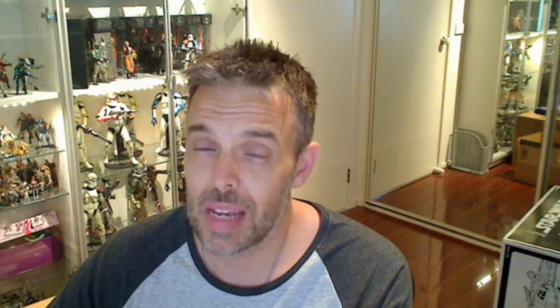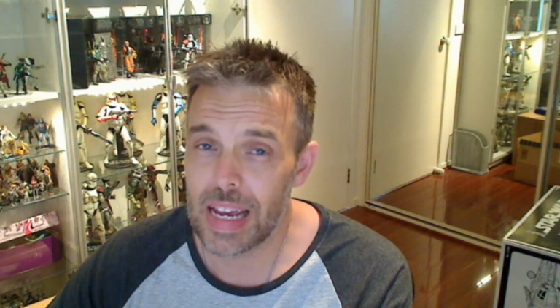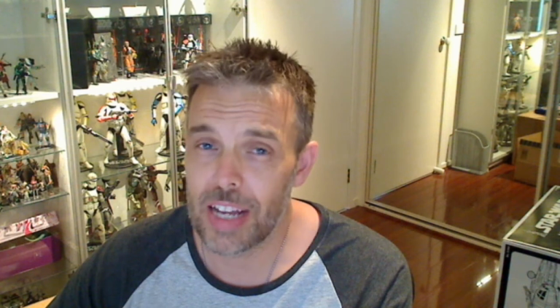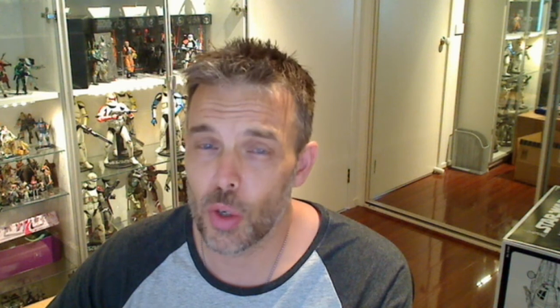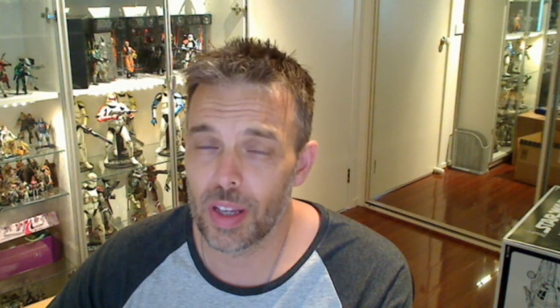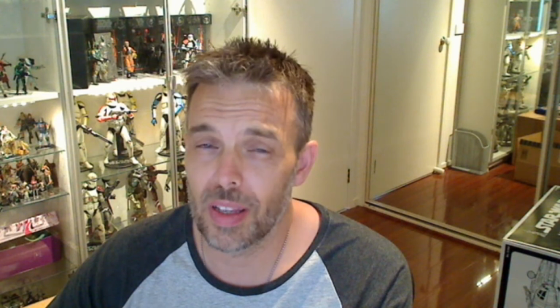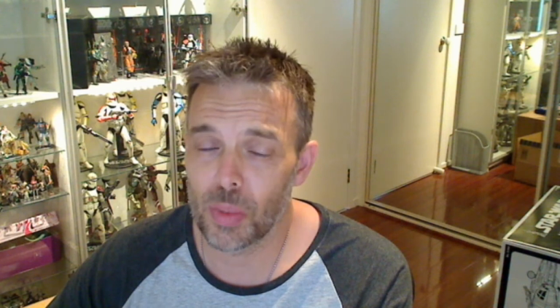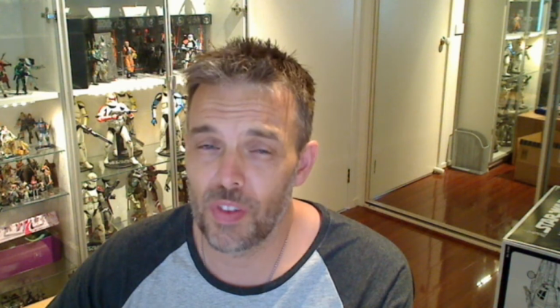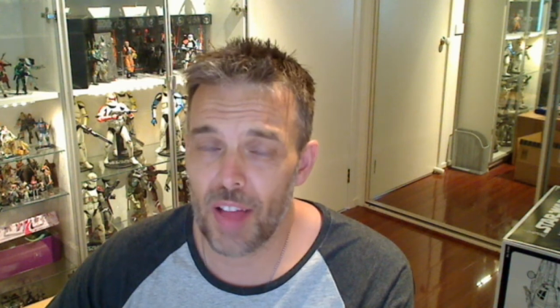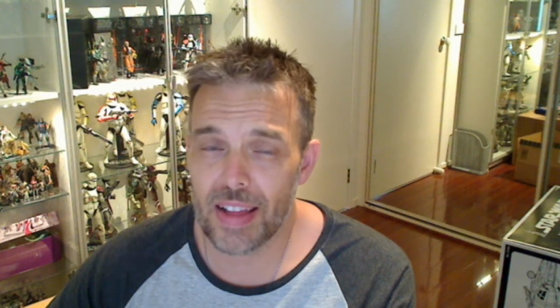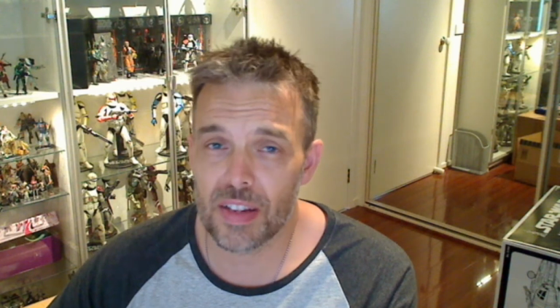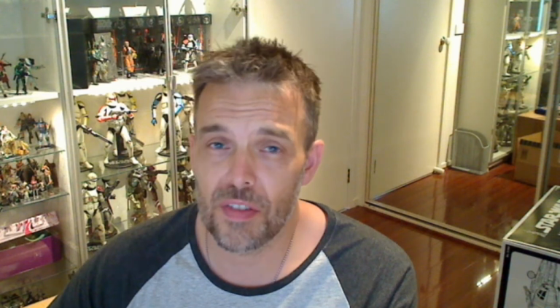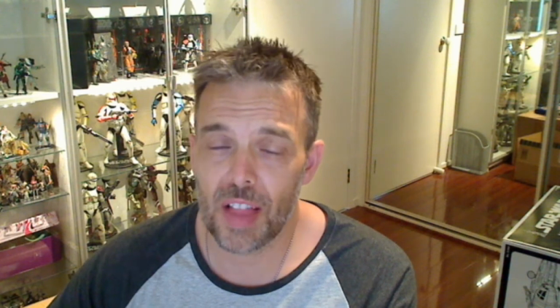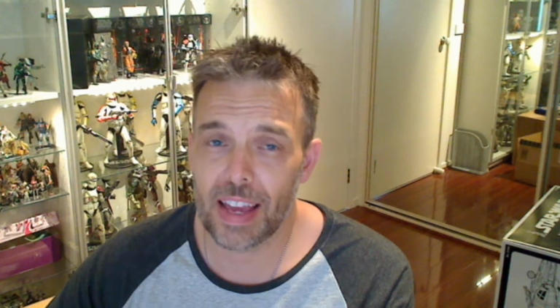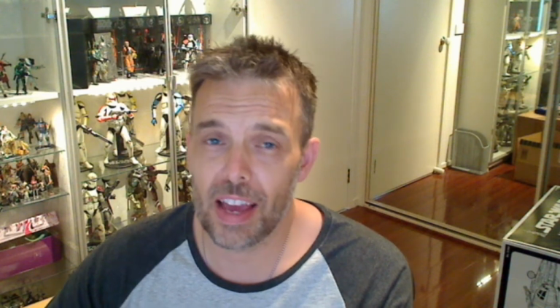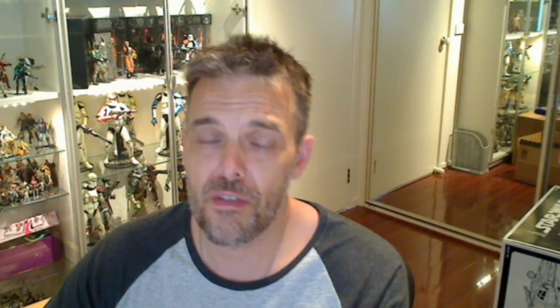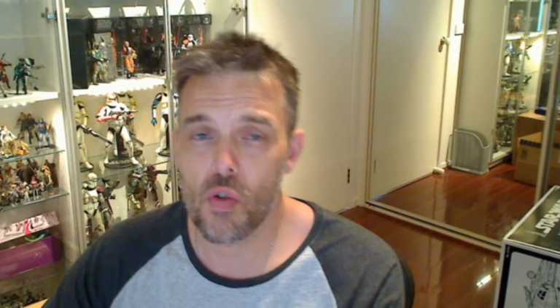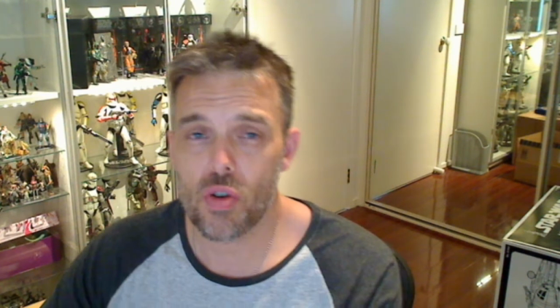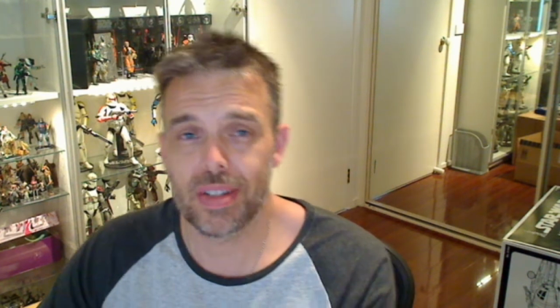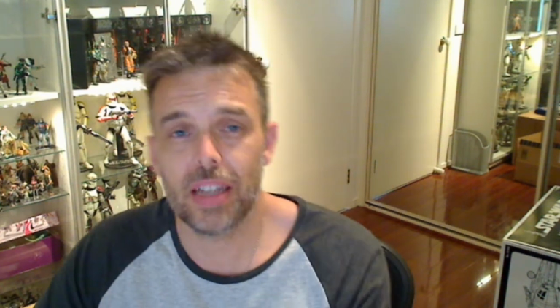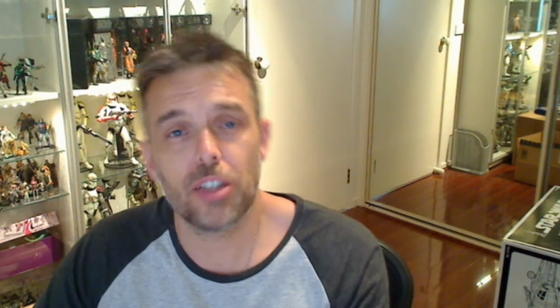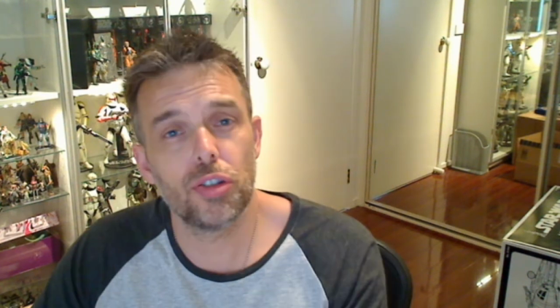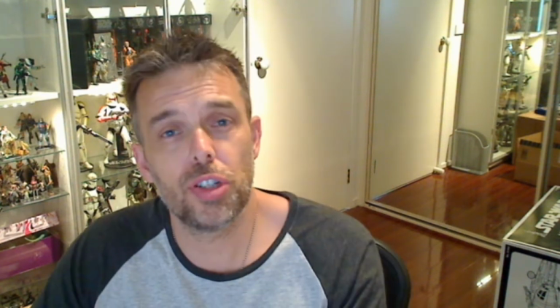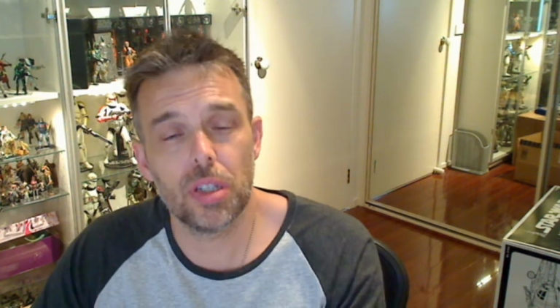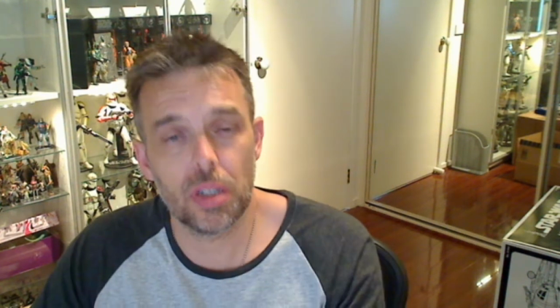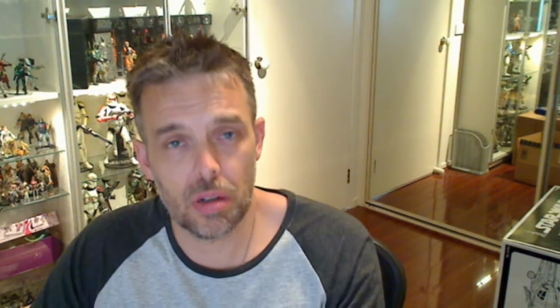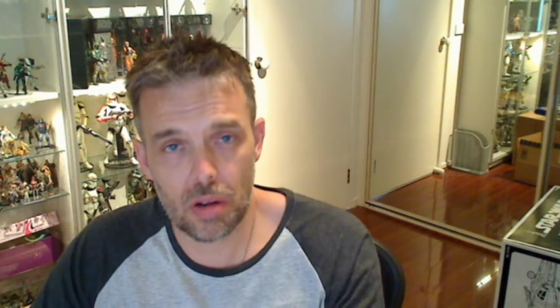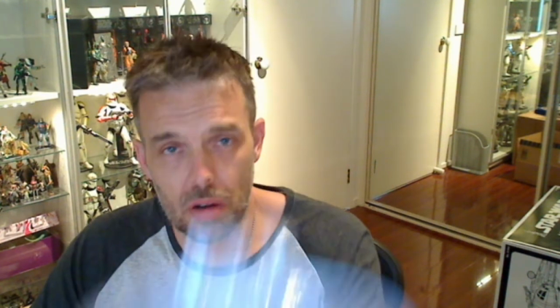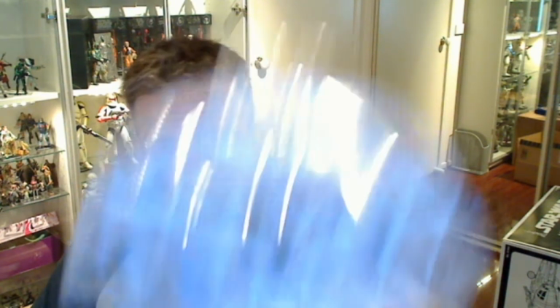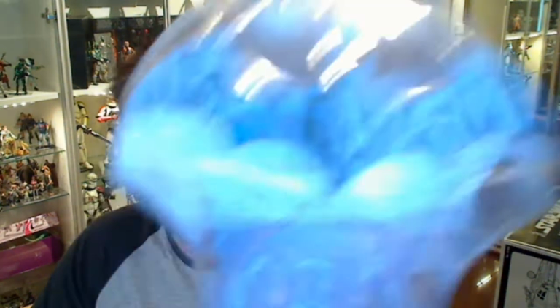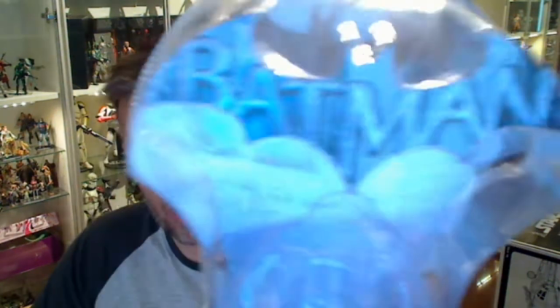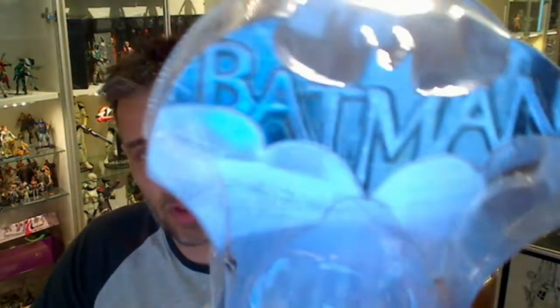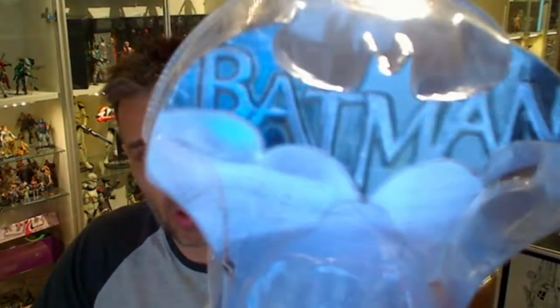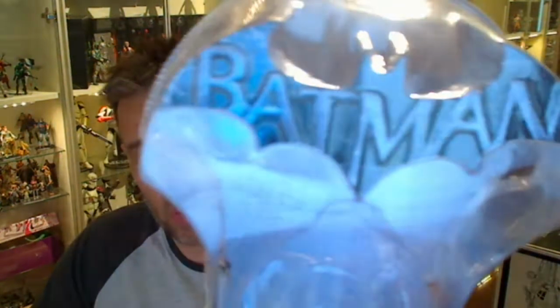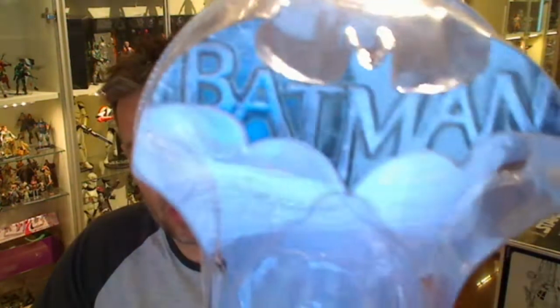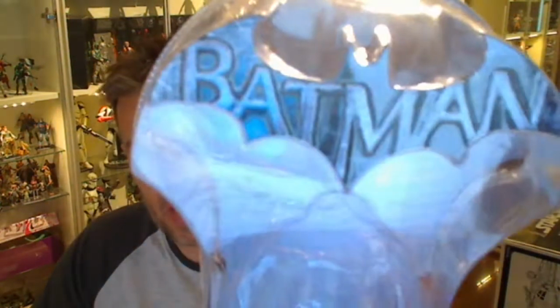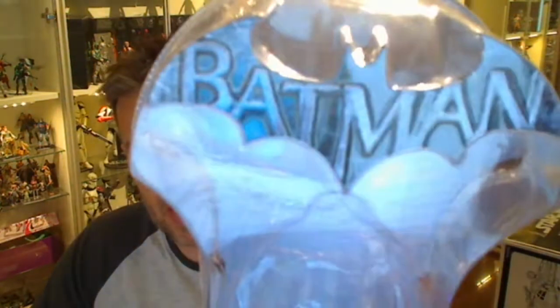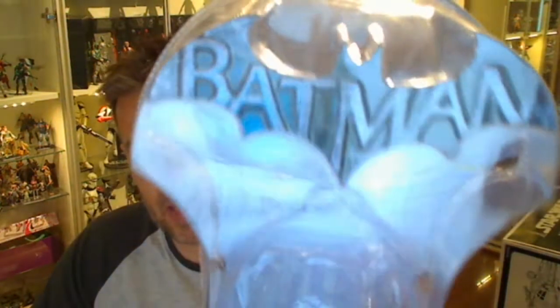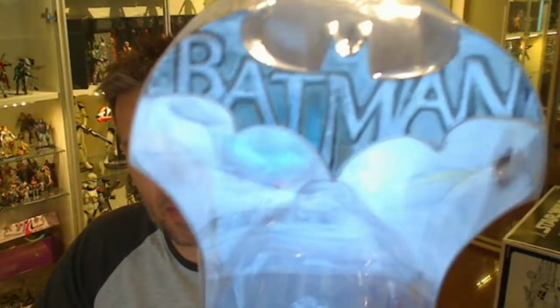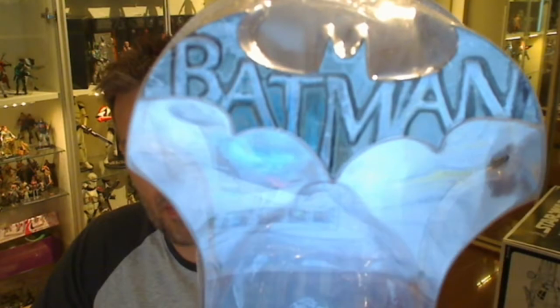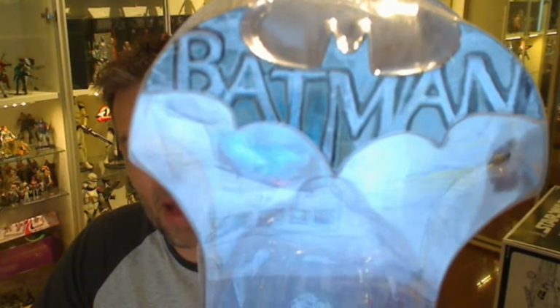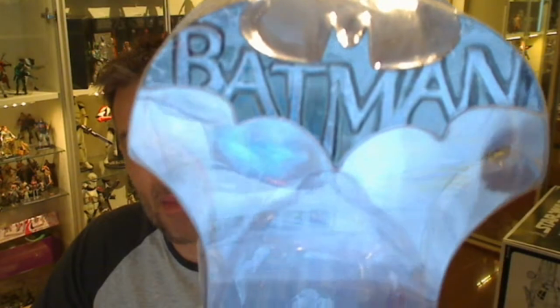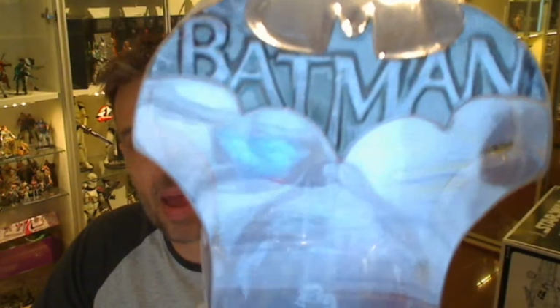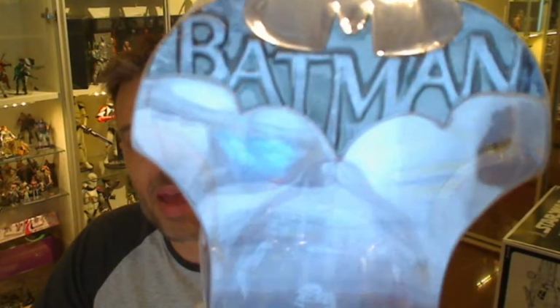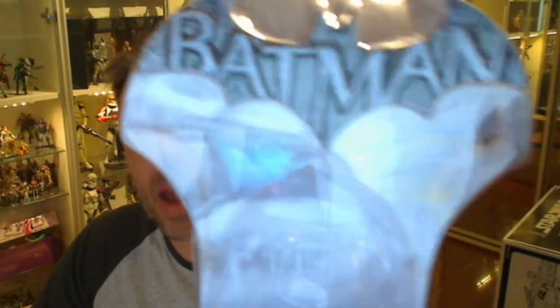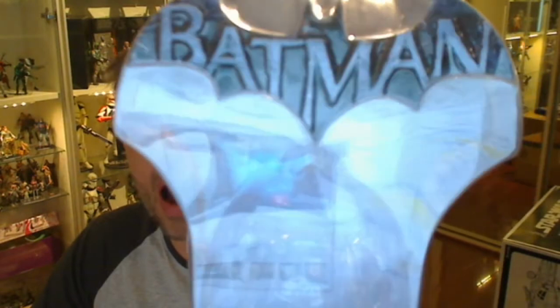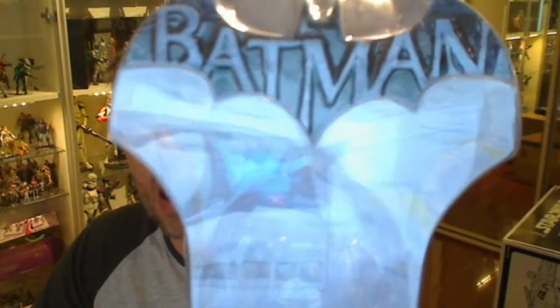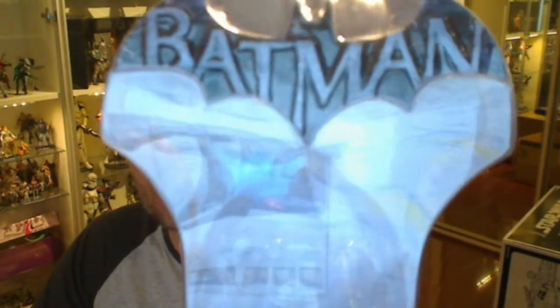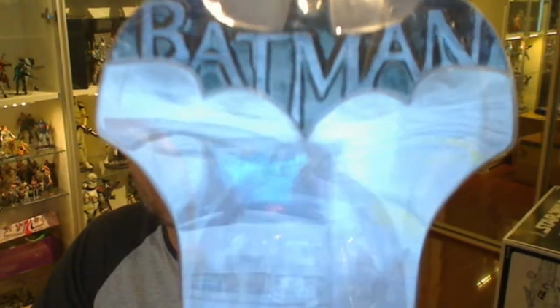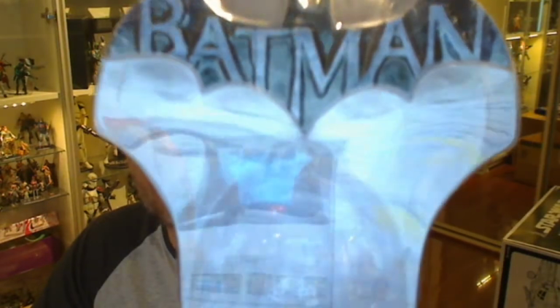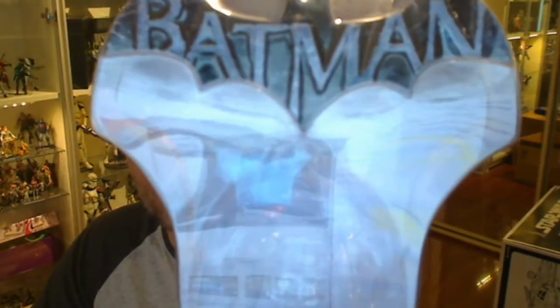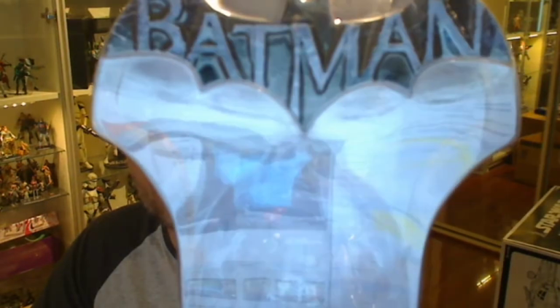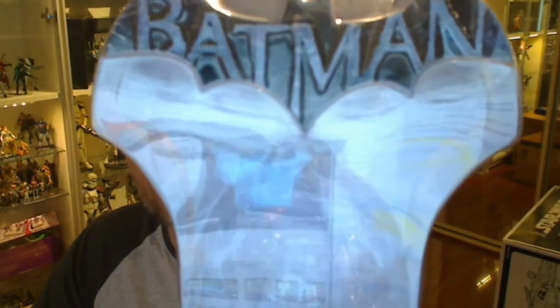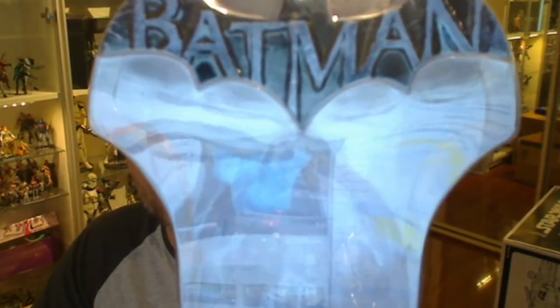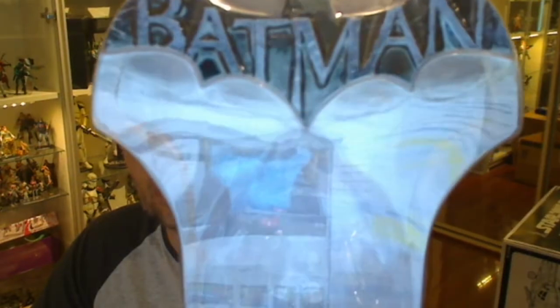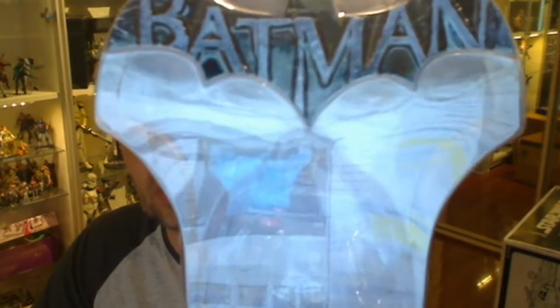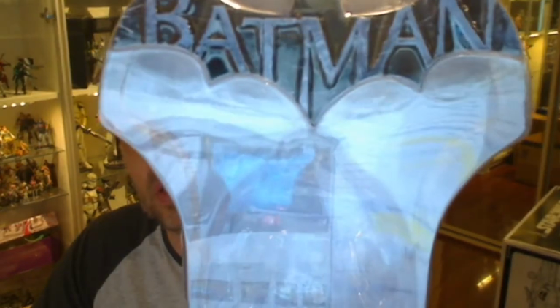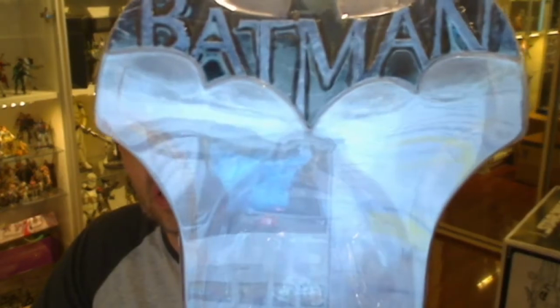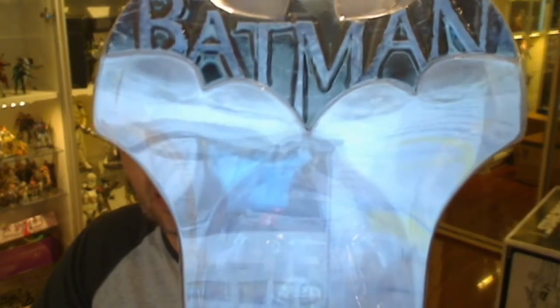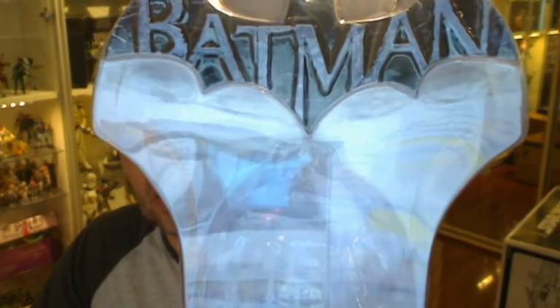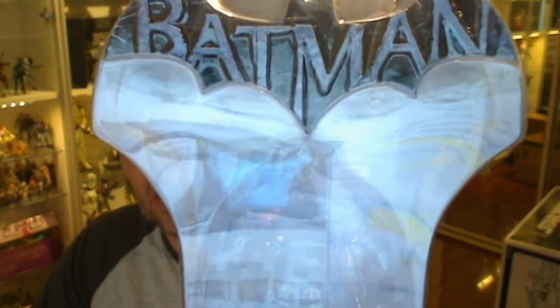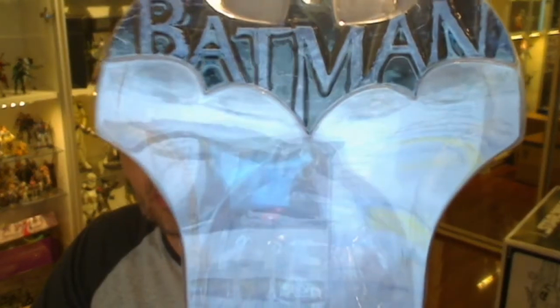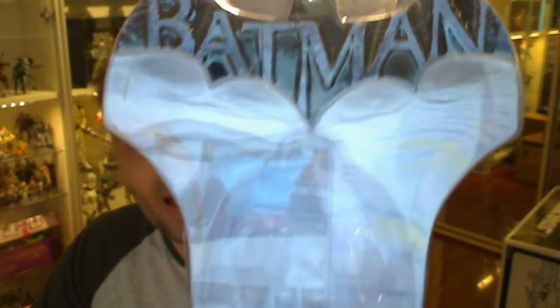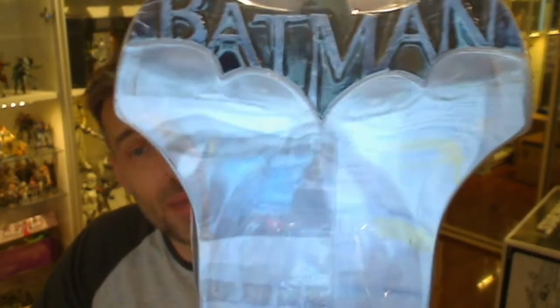Hey Toy Collective fans, Flyguy4TechSushi.com. We have a new look at this Batman Arkham Origins Batman.